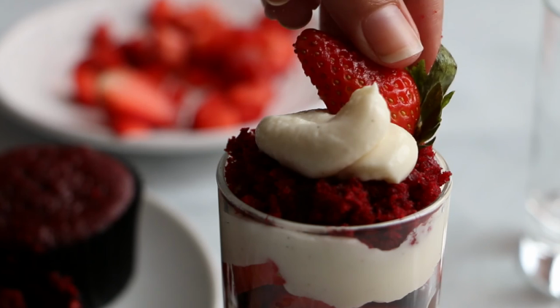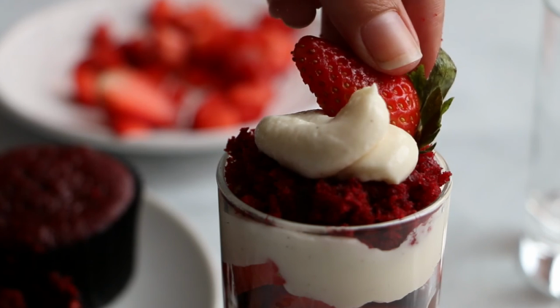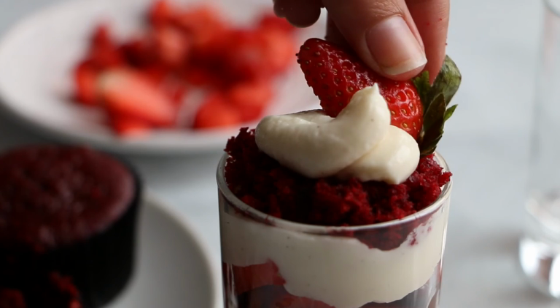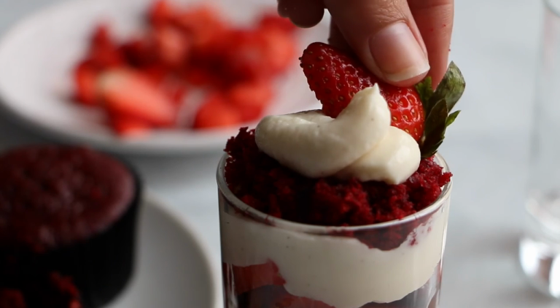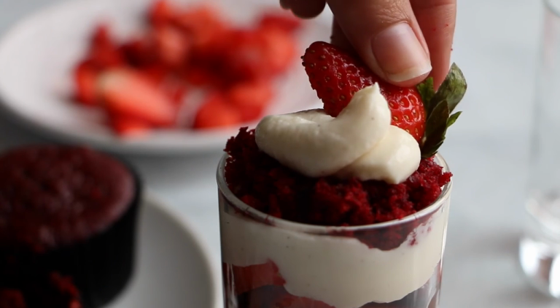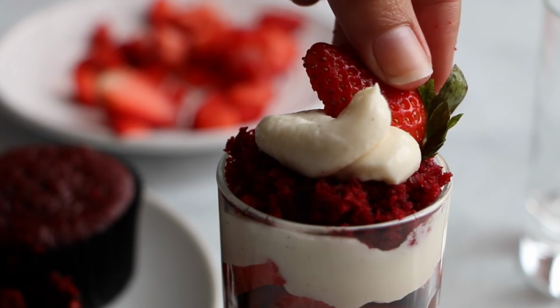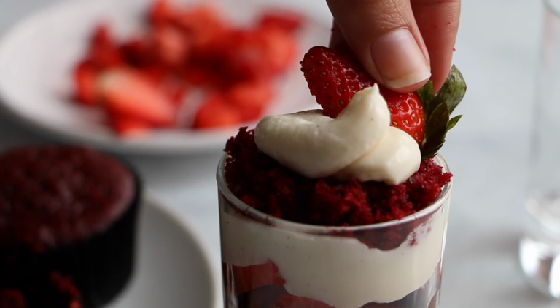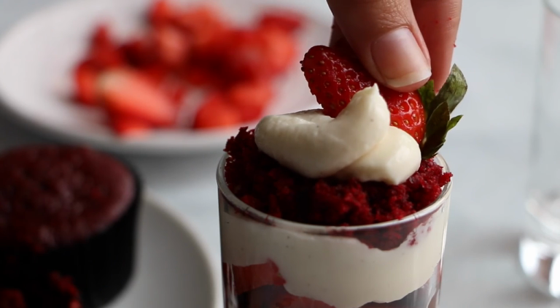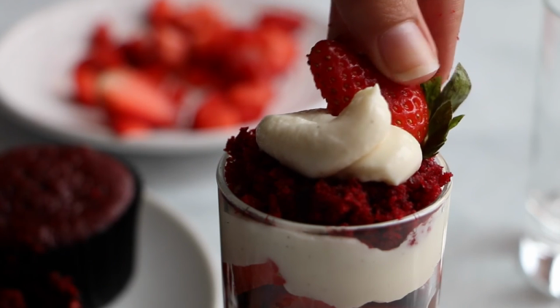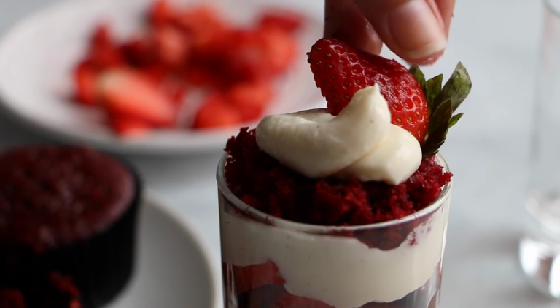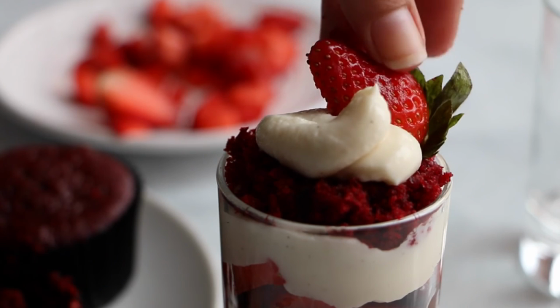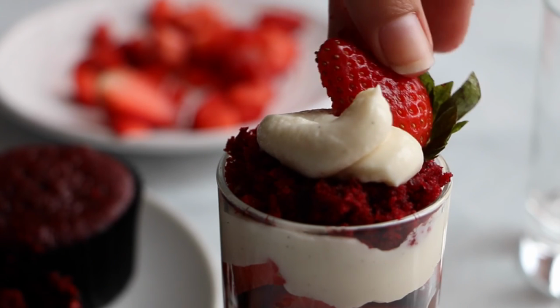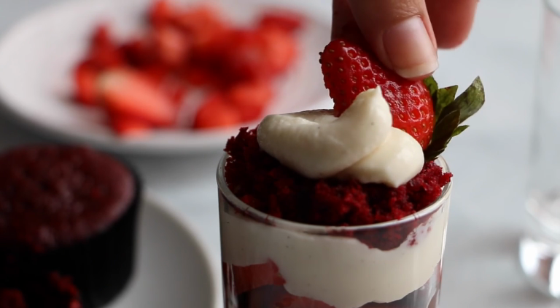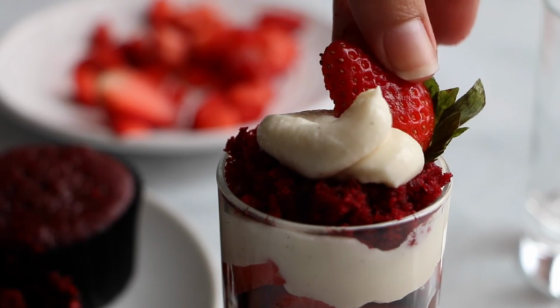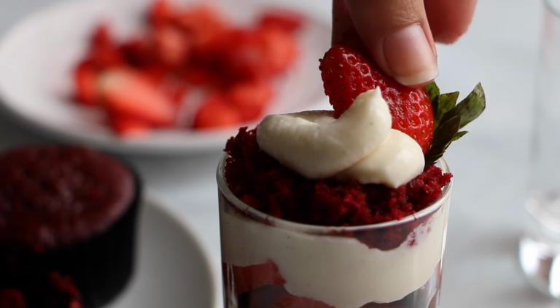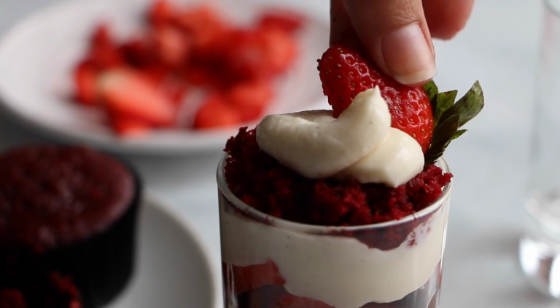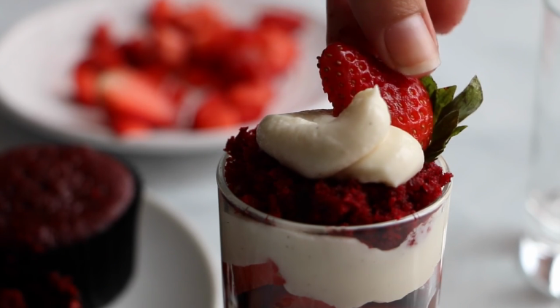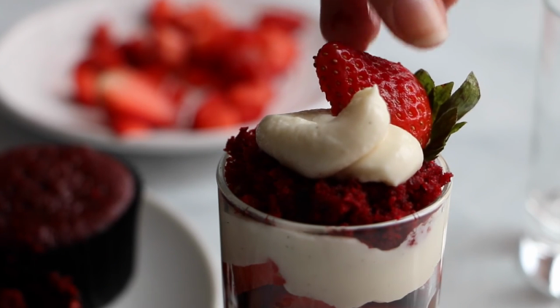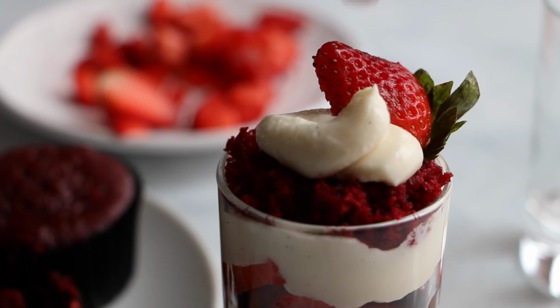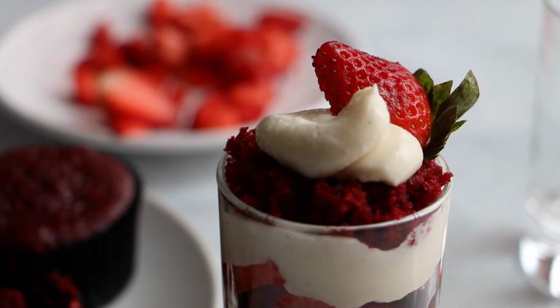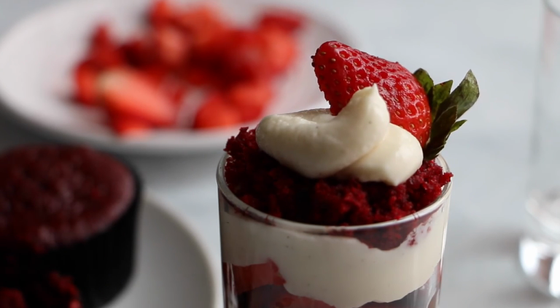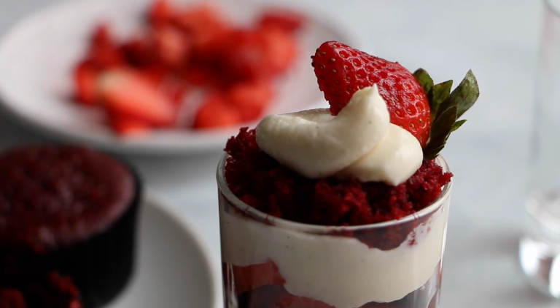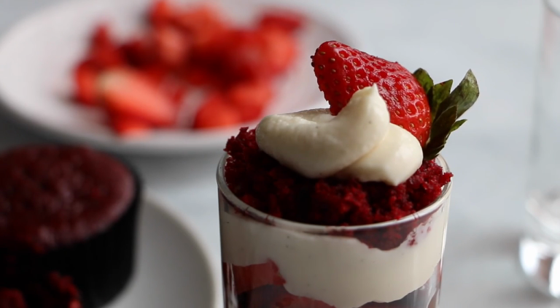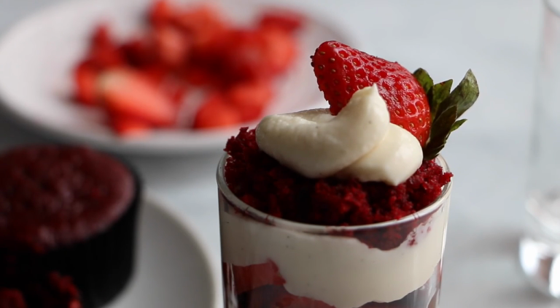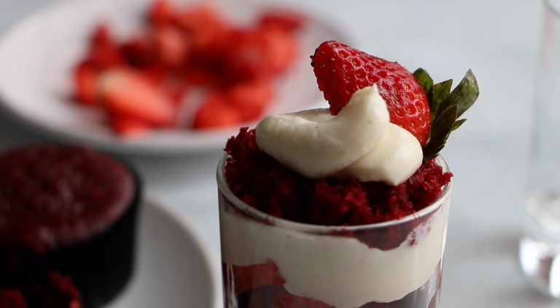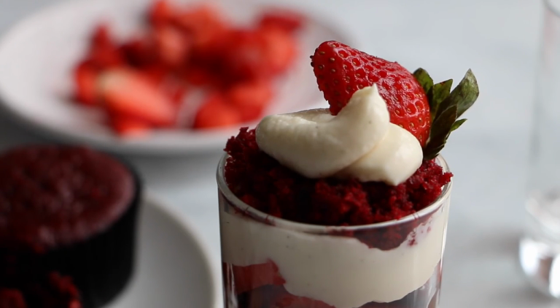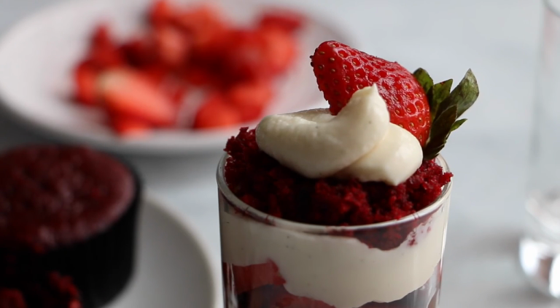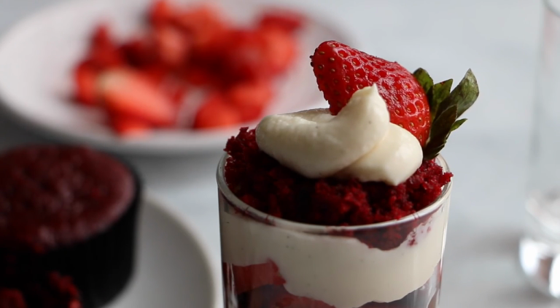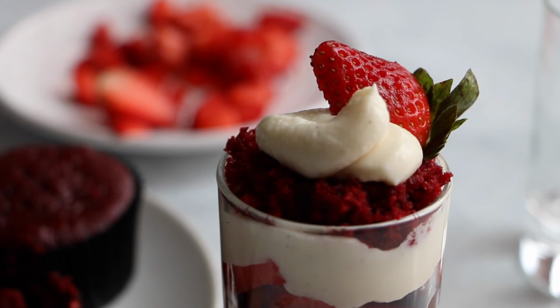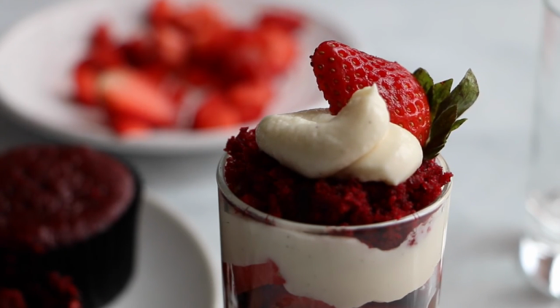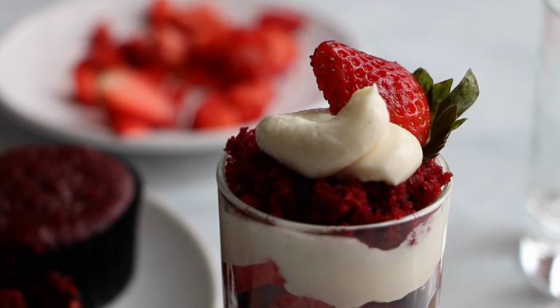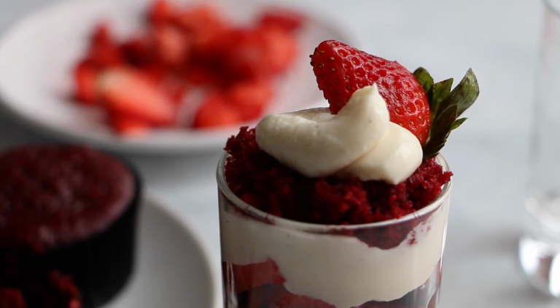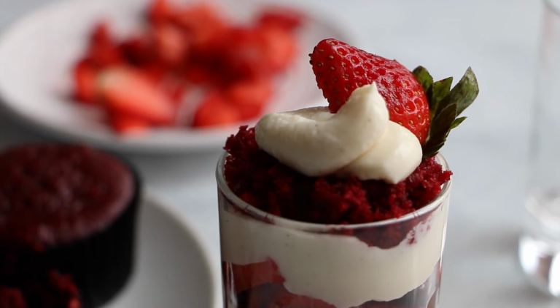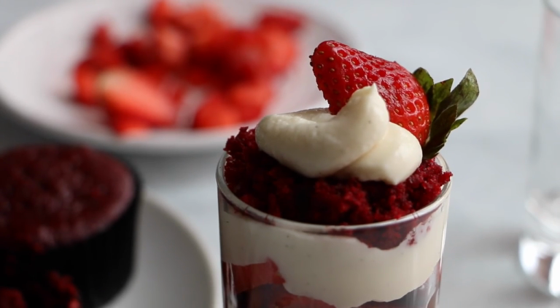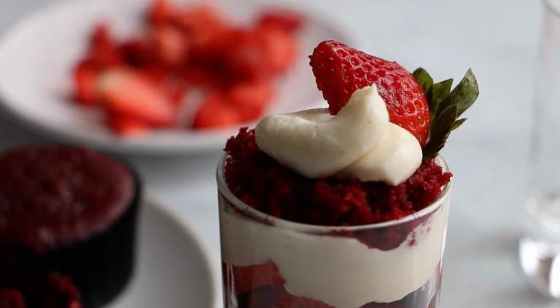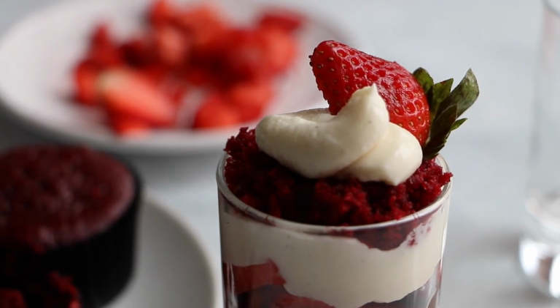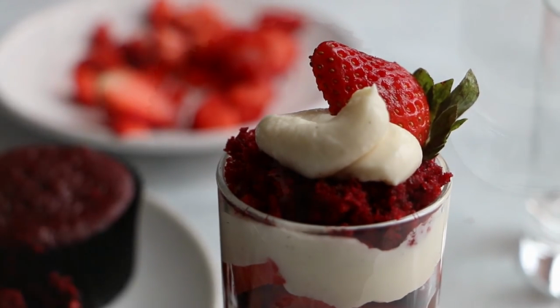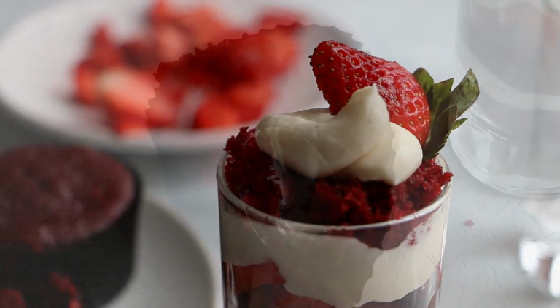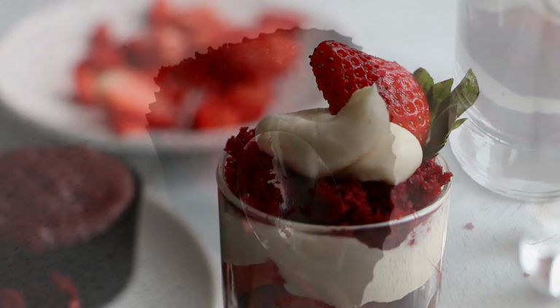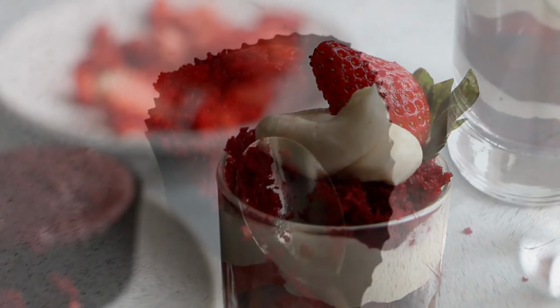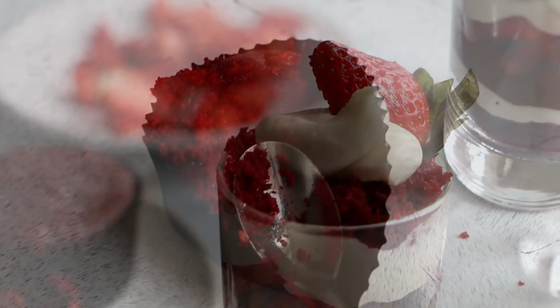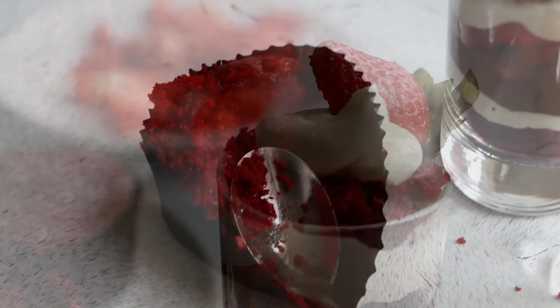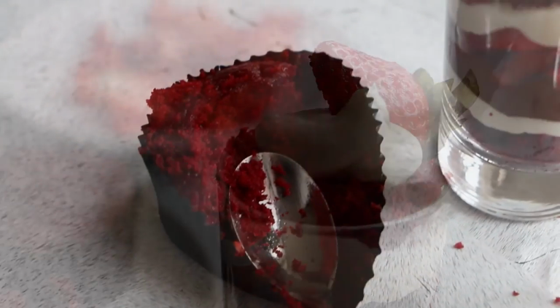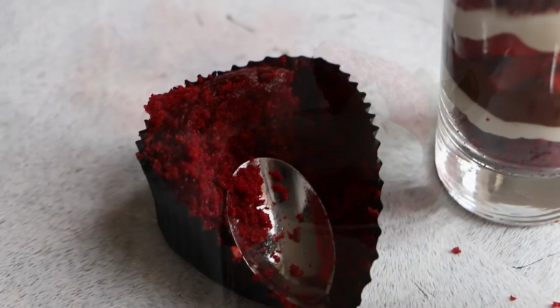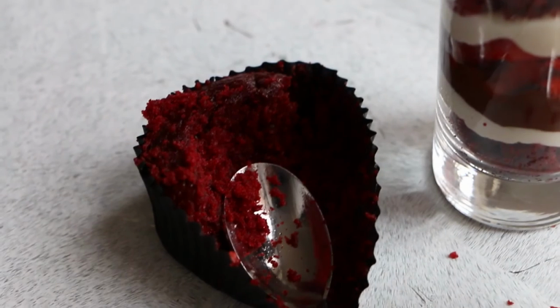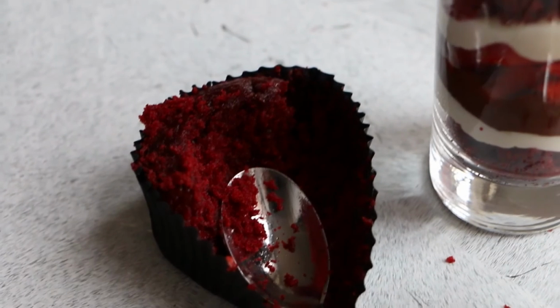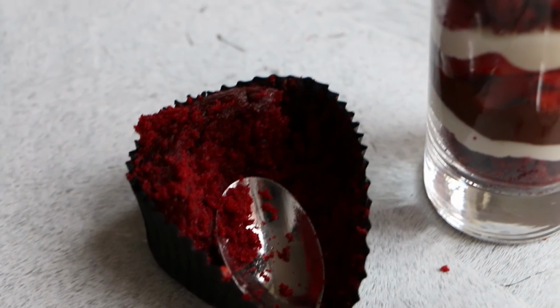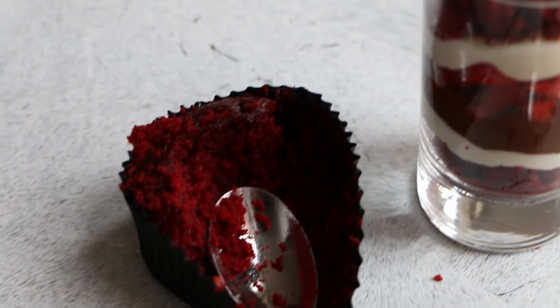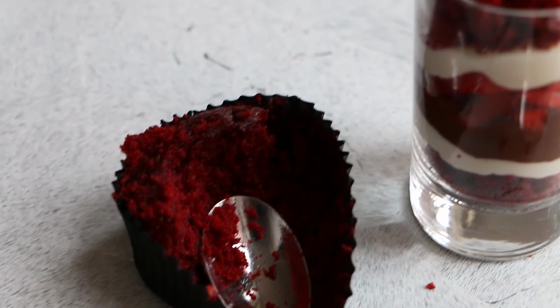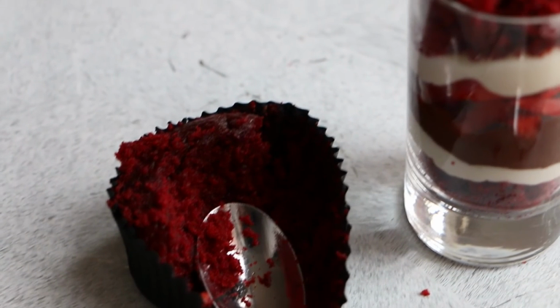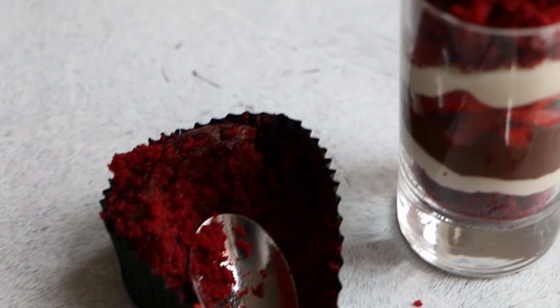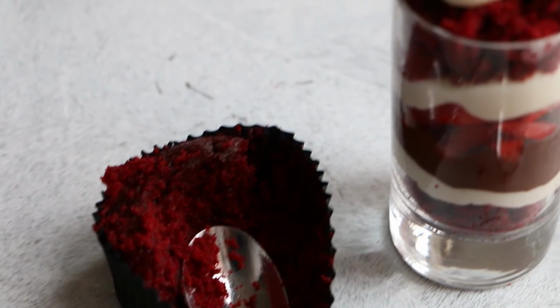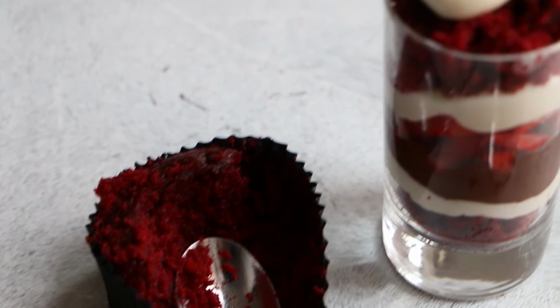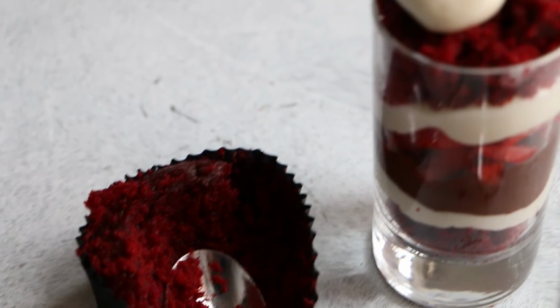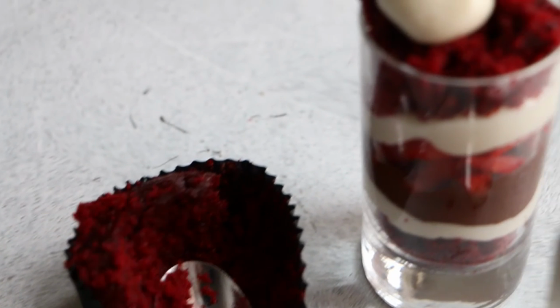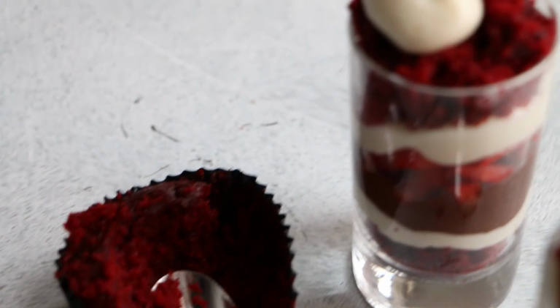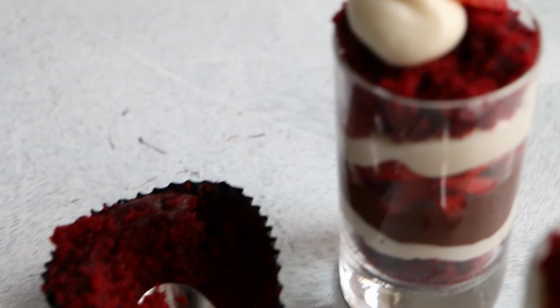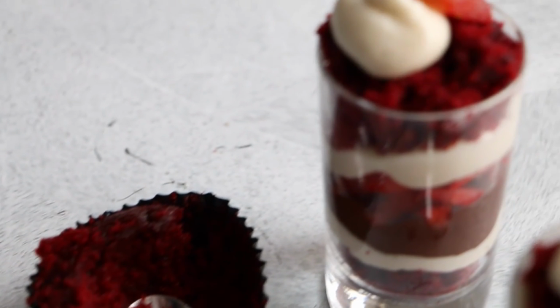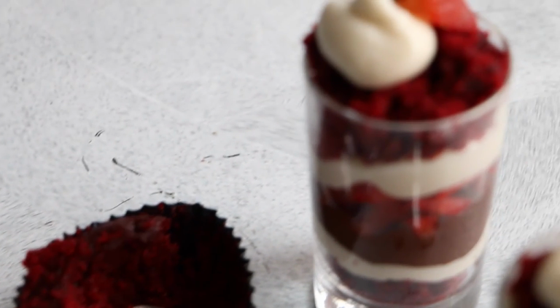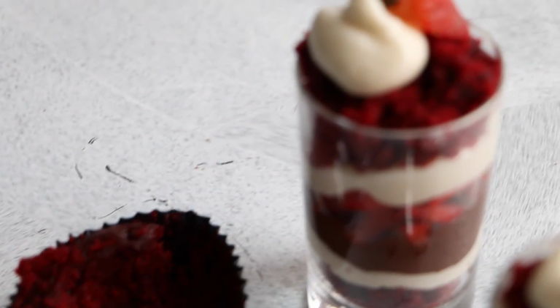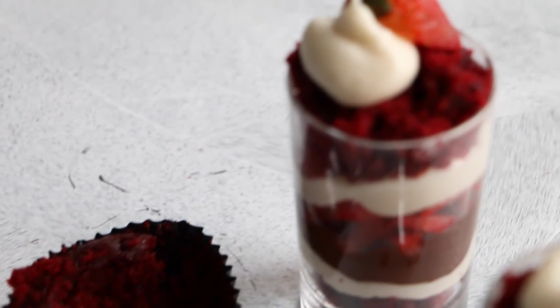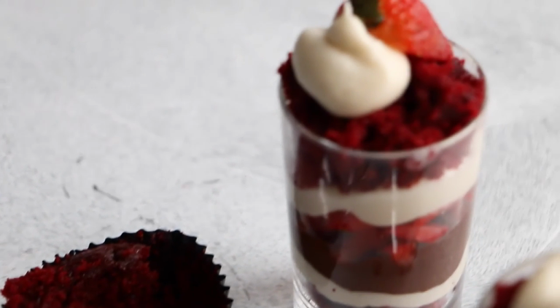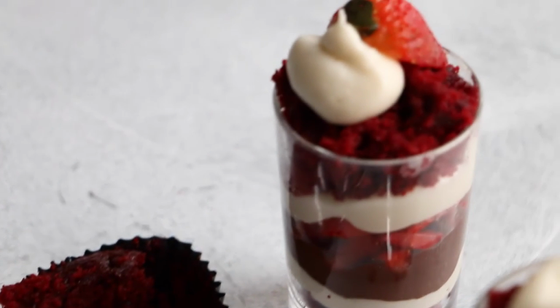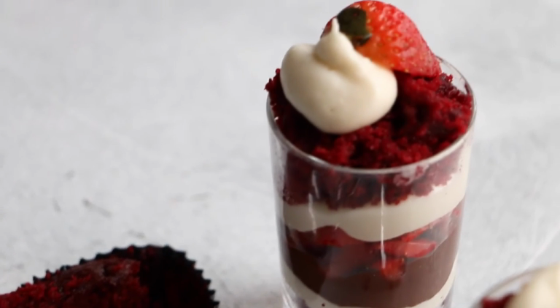Garnish with a strawberry, and I hope you enjoyed the recipe because it's so so tasty and yummy!